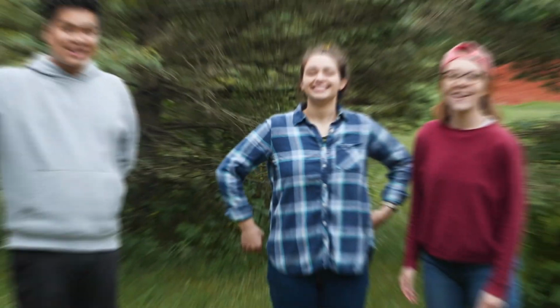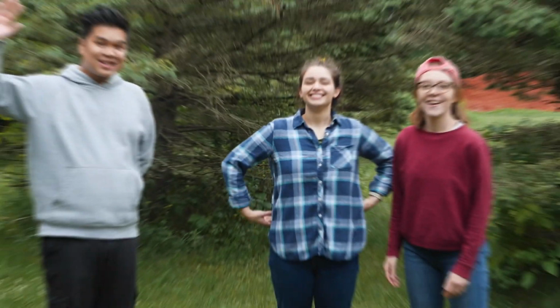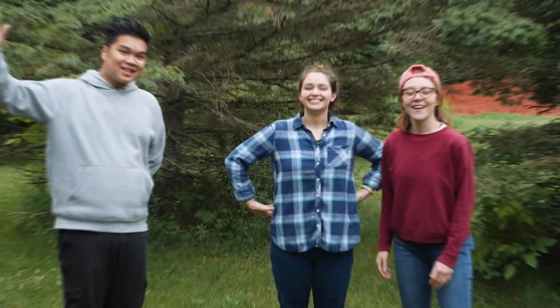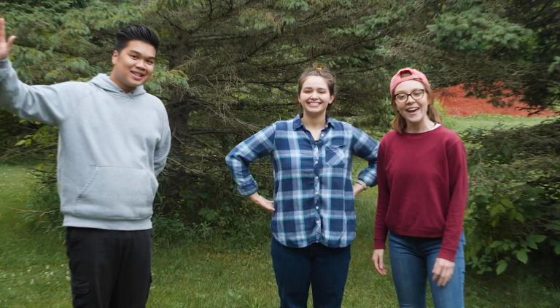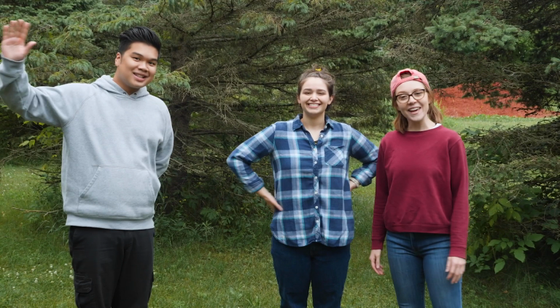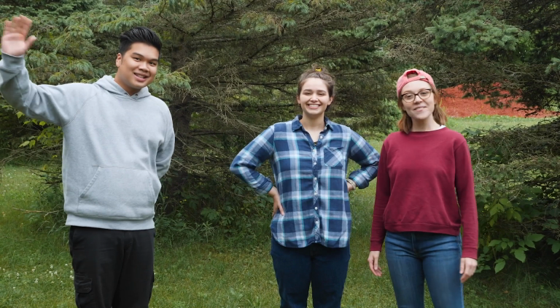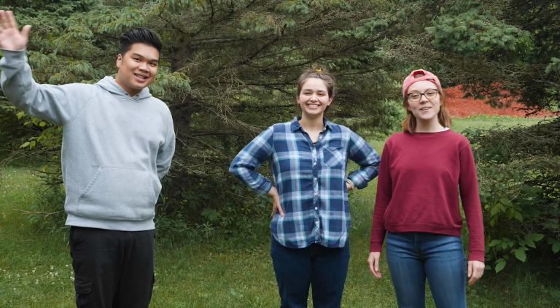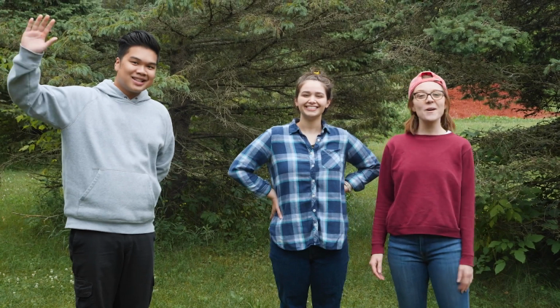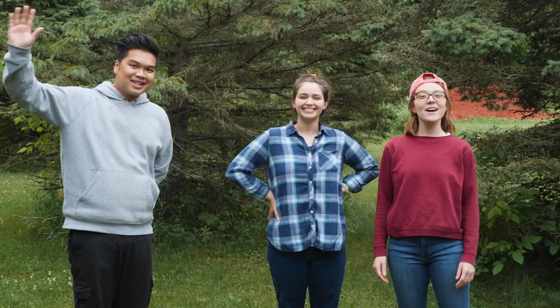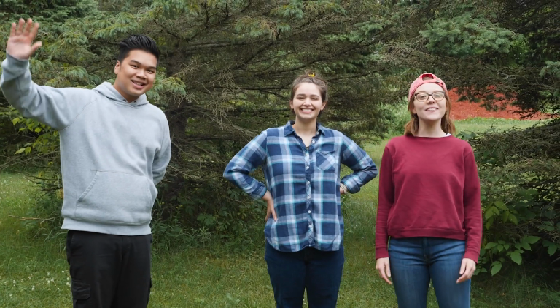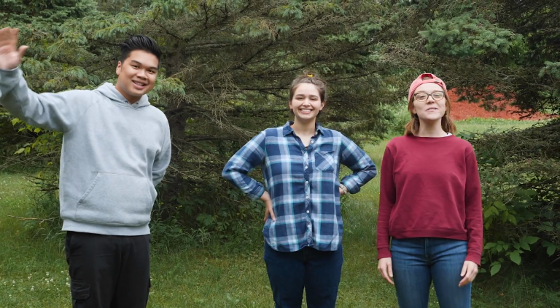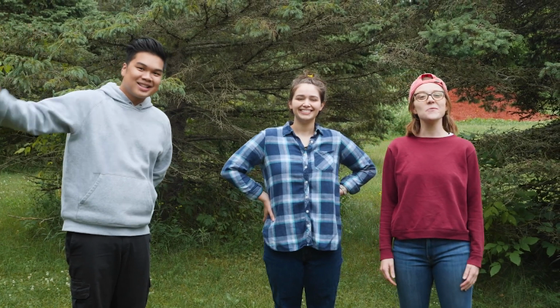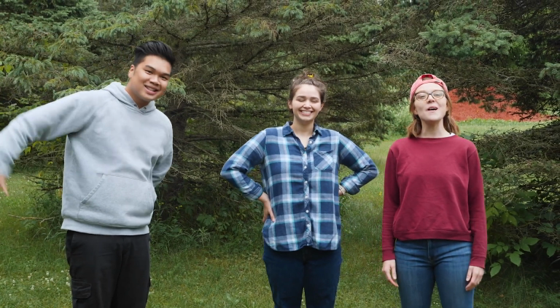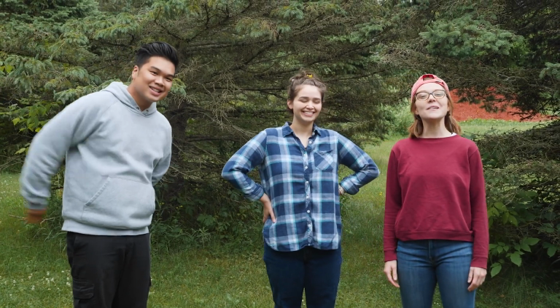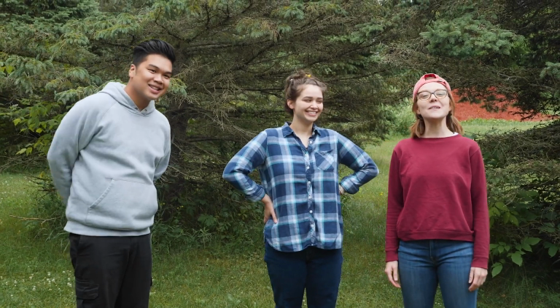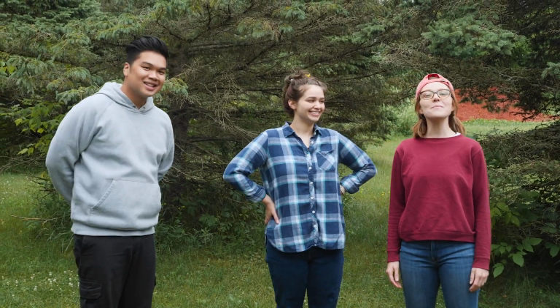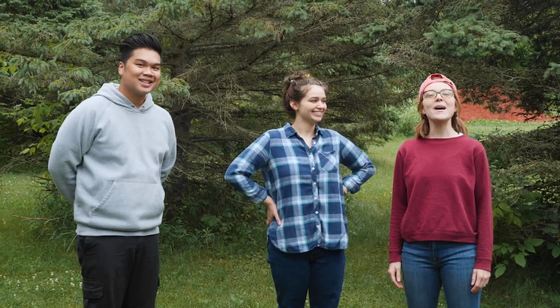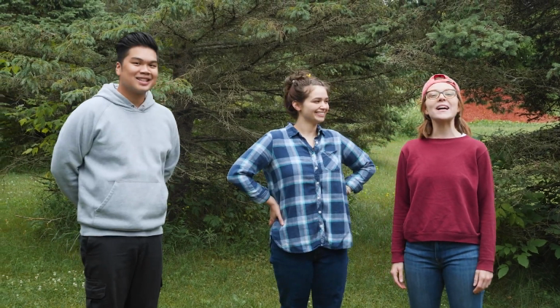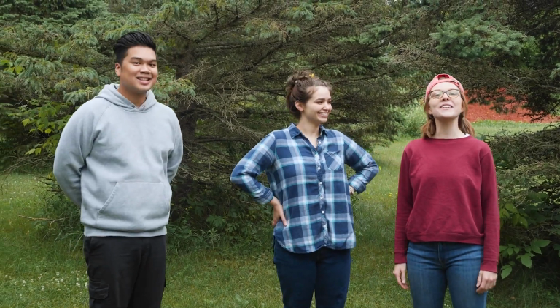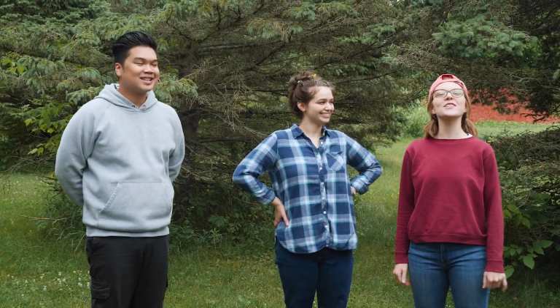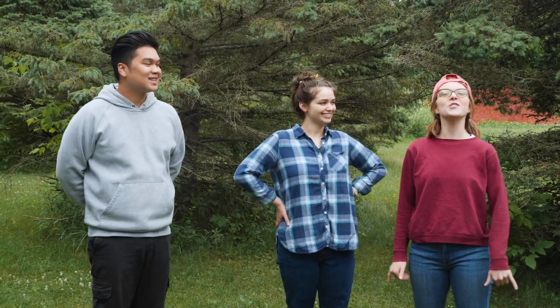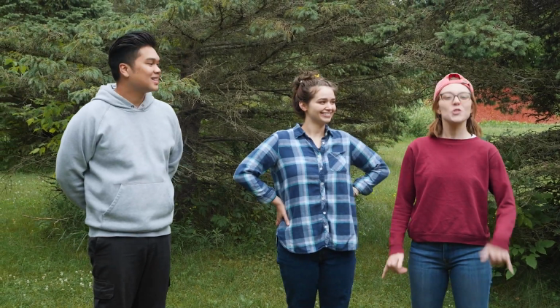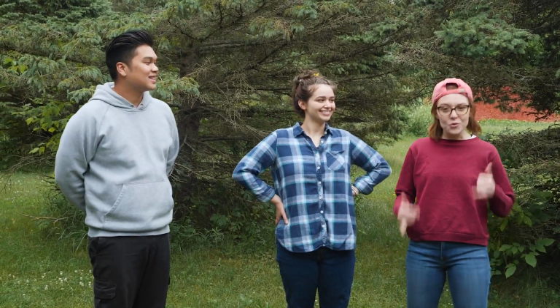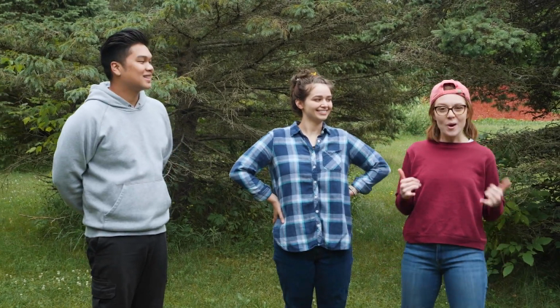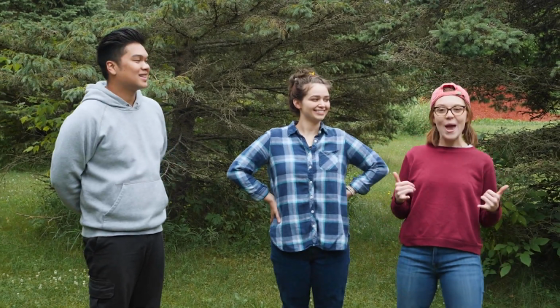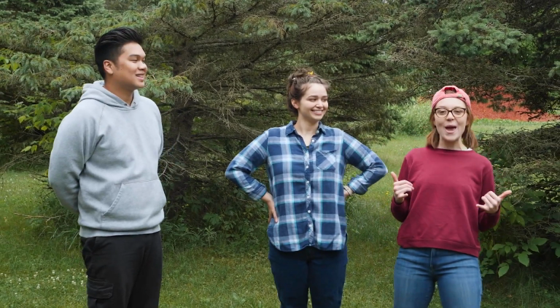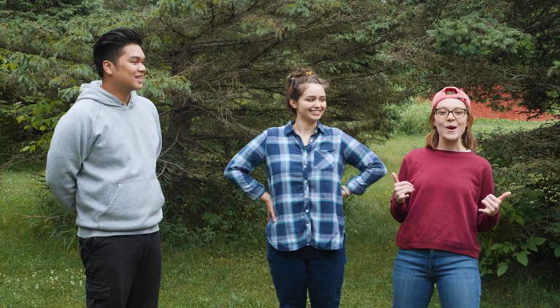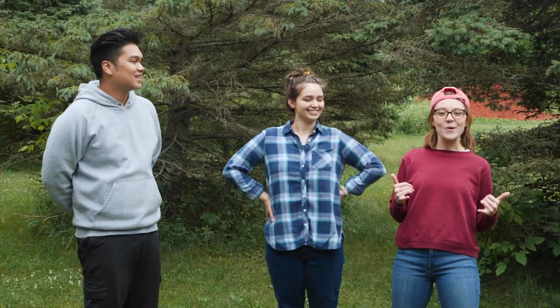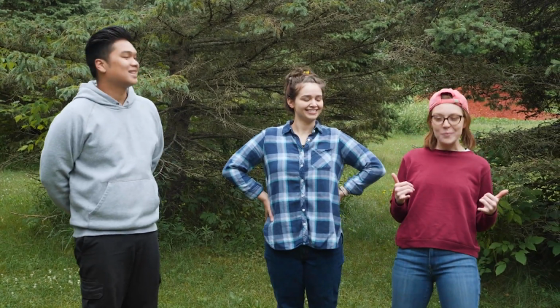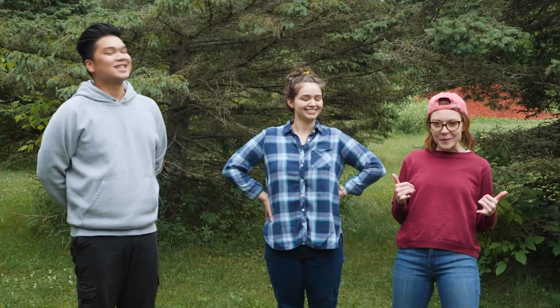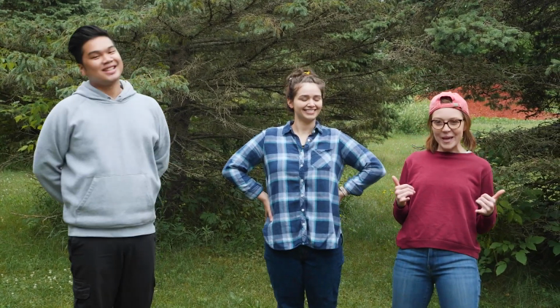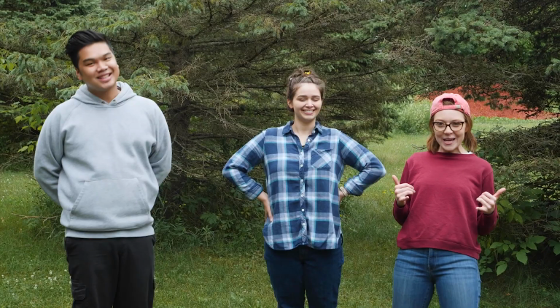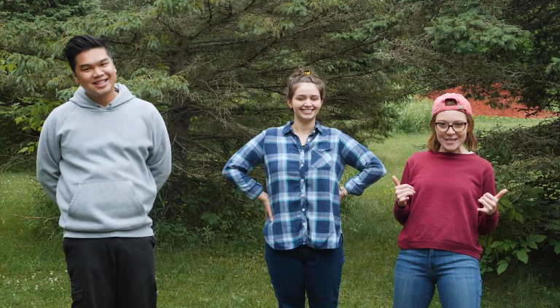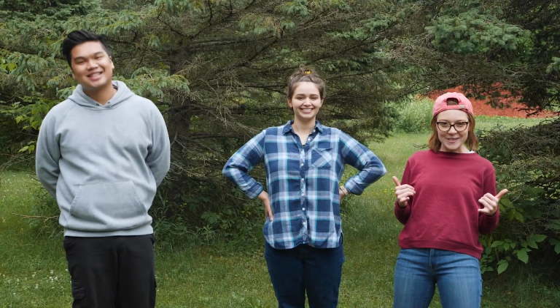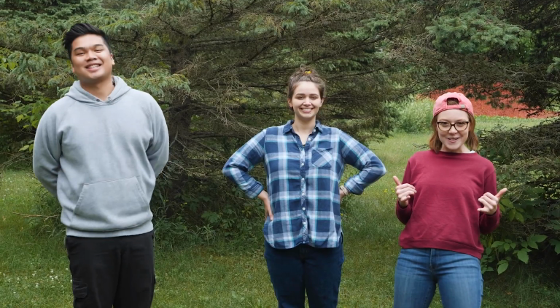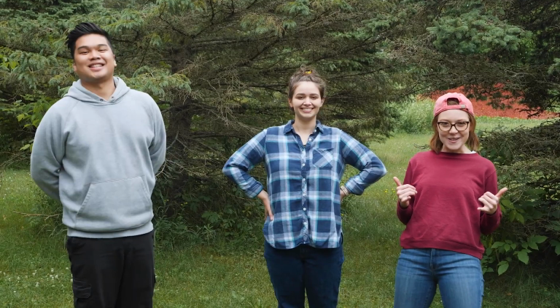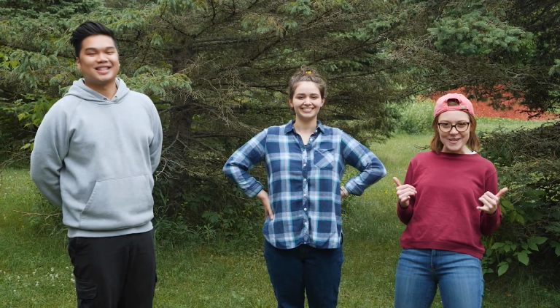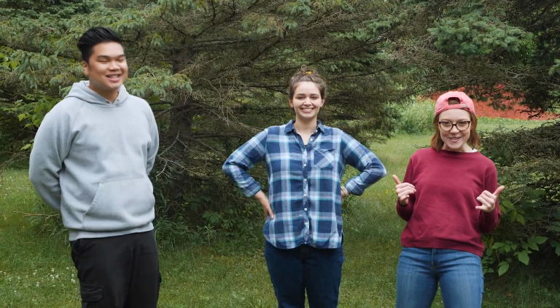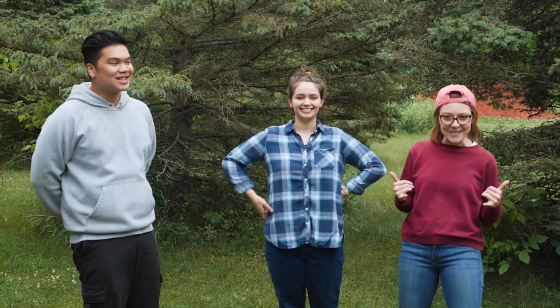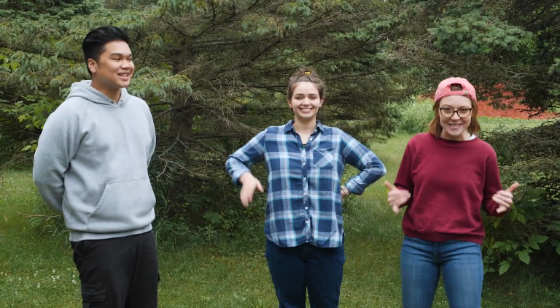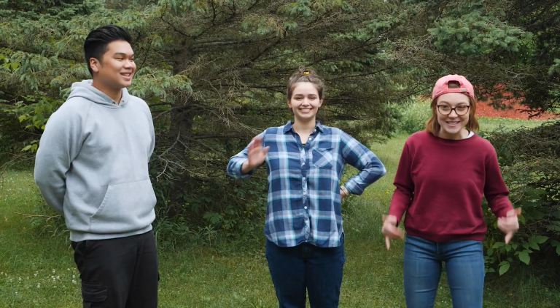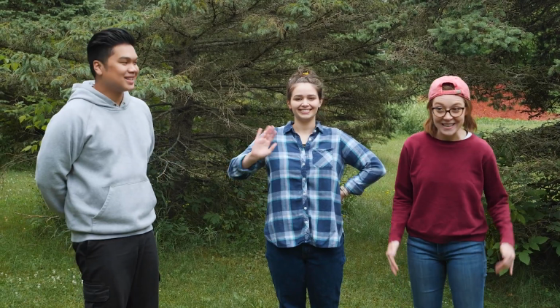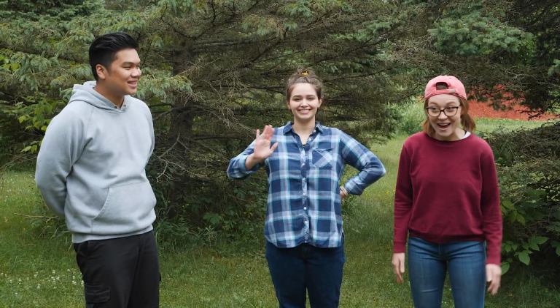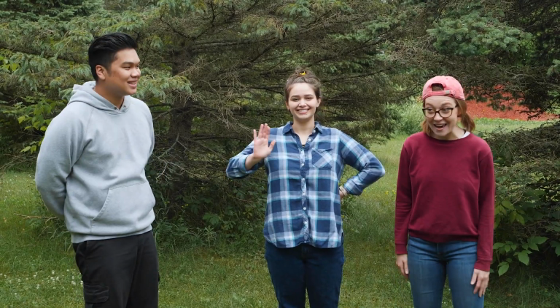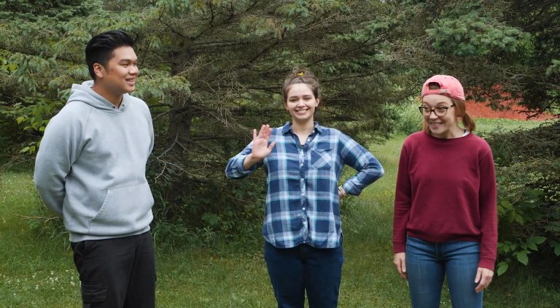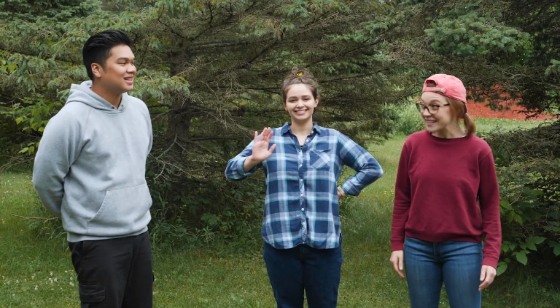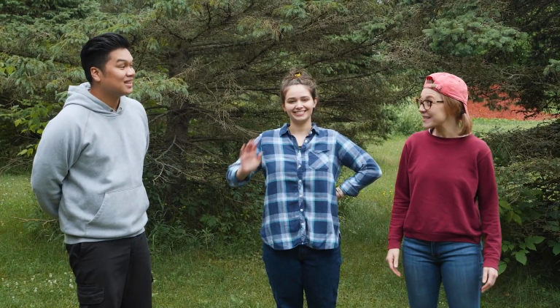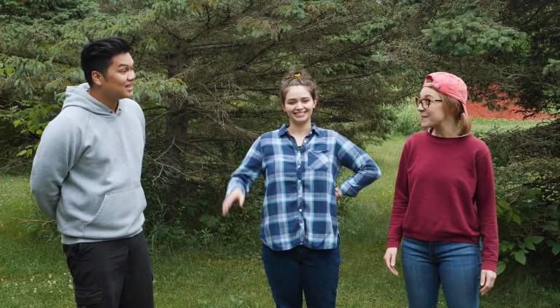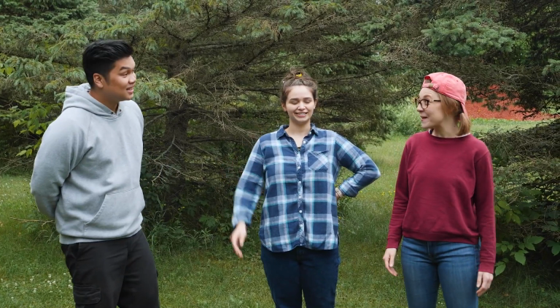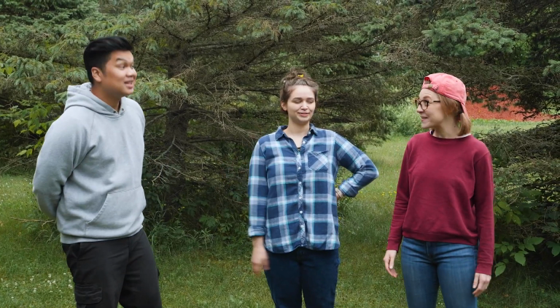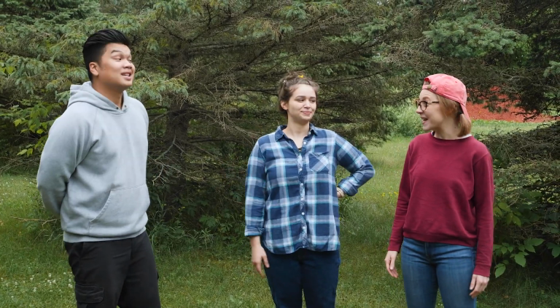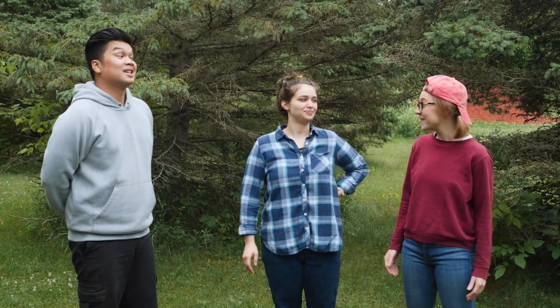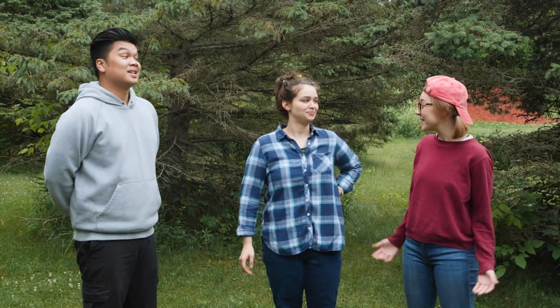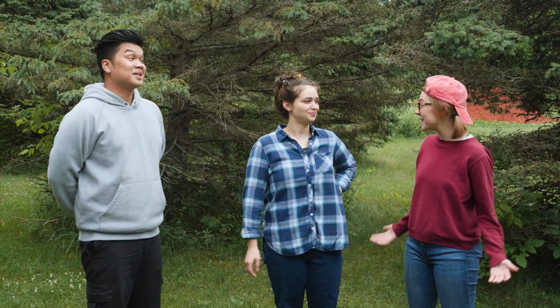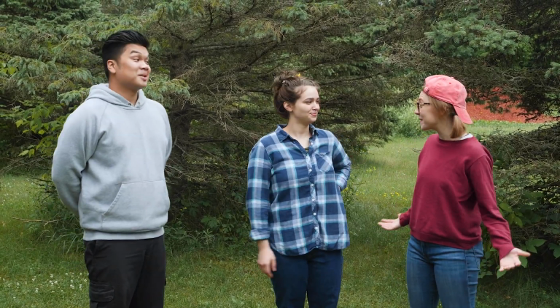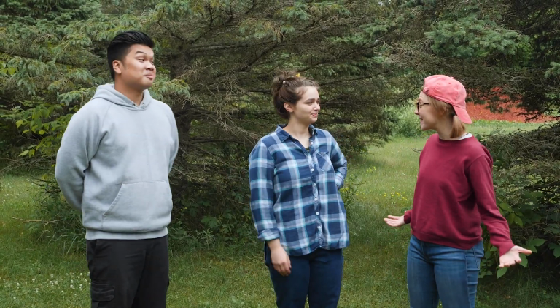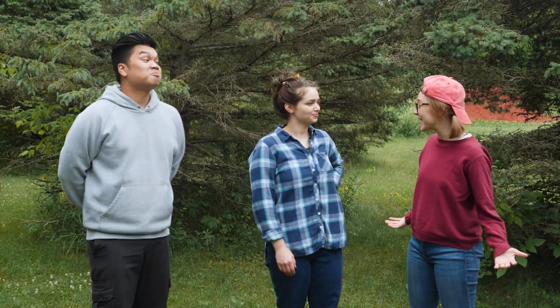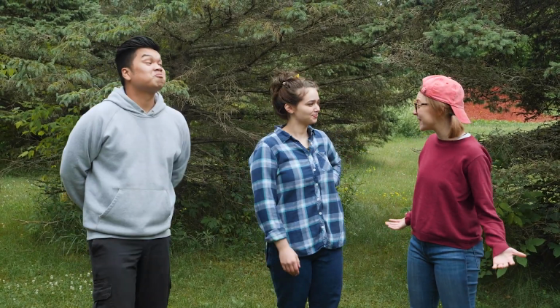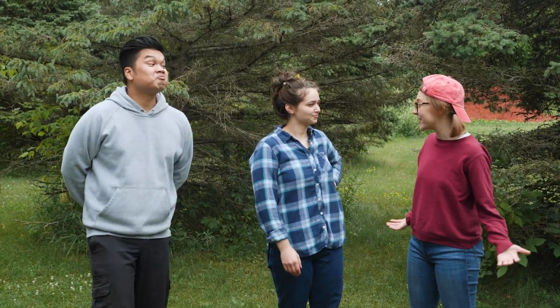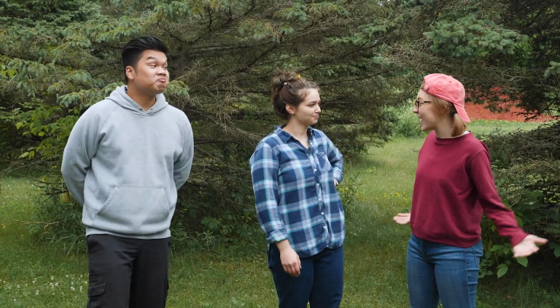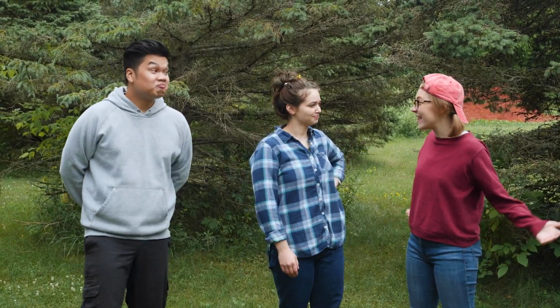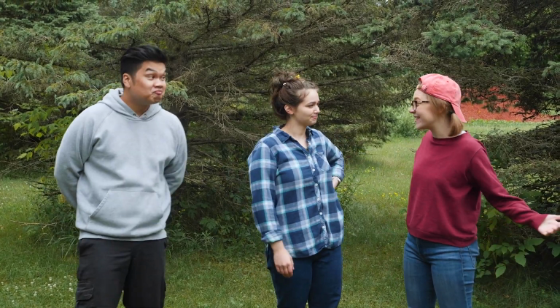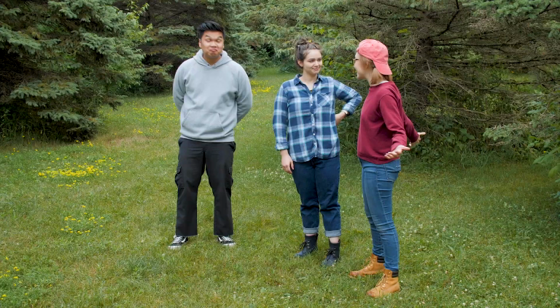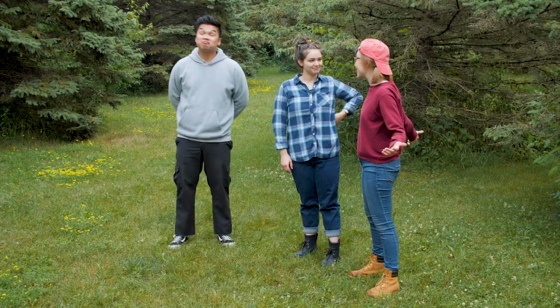Hey everyone! Welcome back to Trailblazers! I think it's about time to see what today's challenge is.